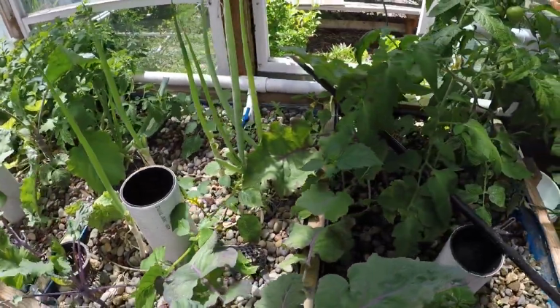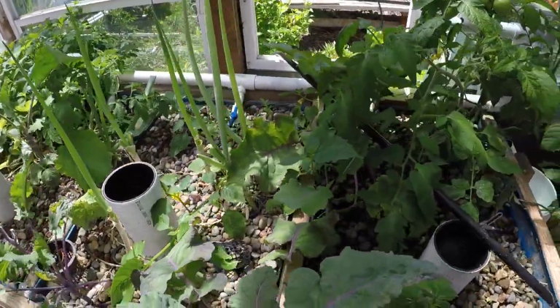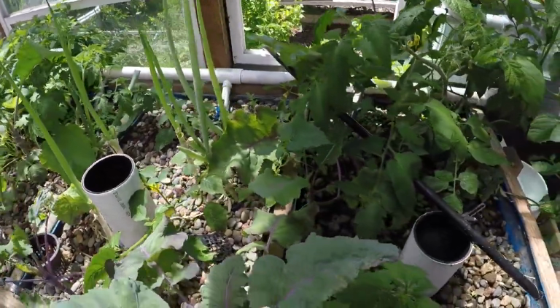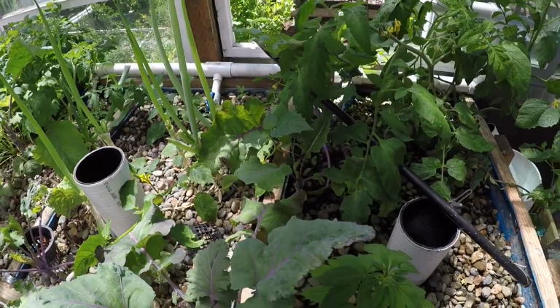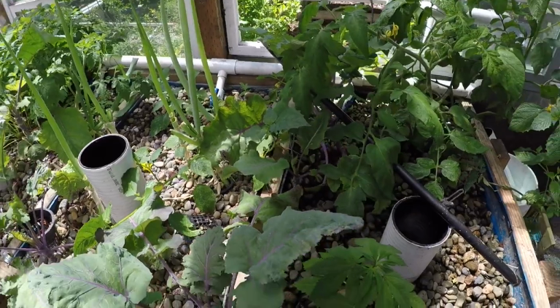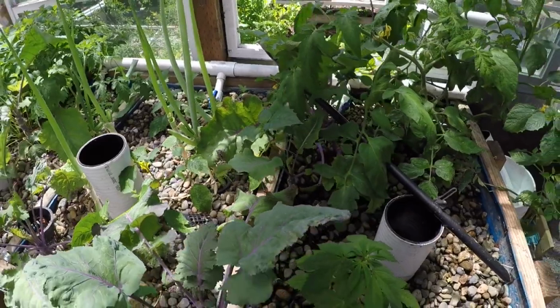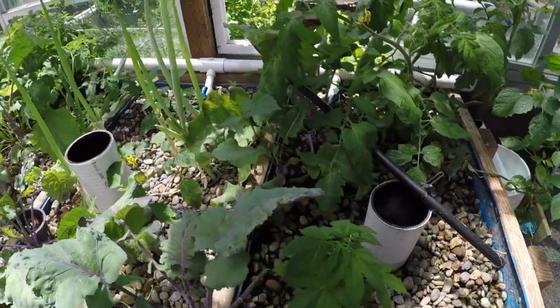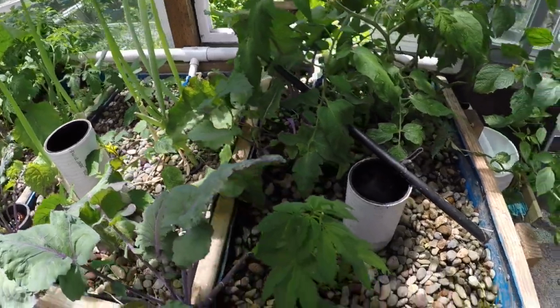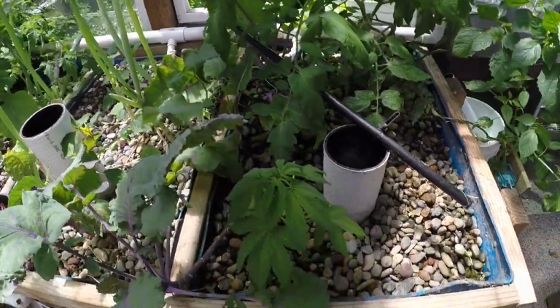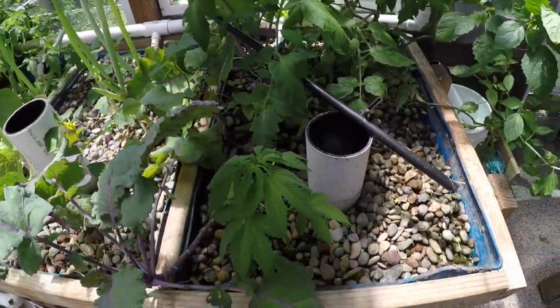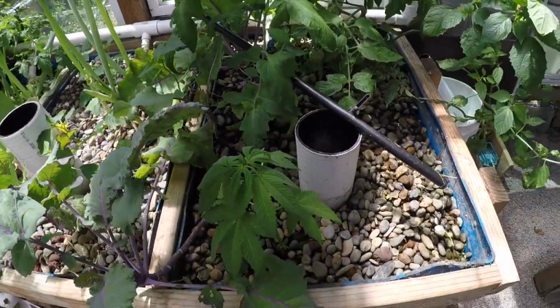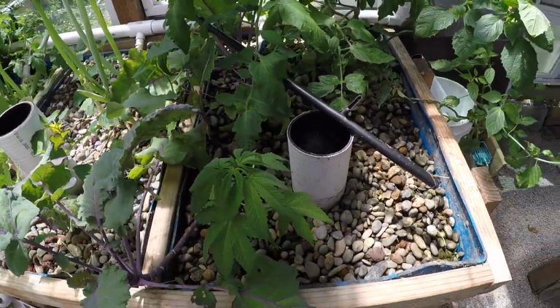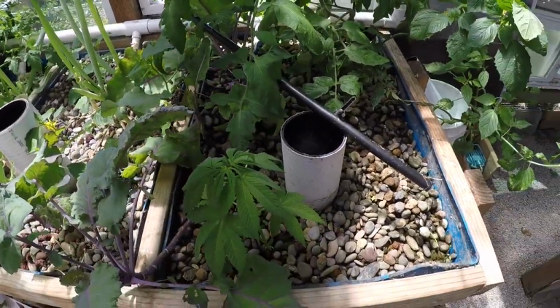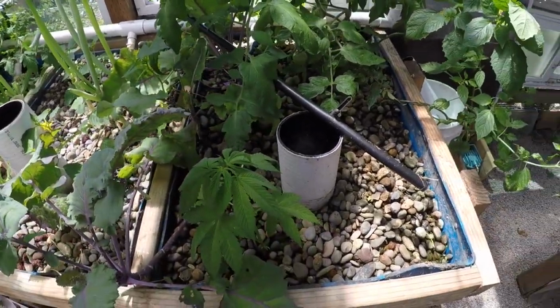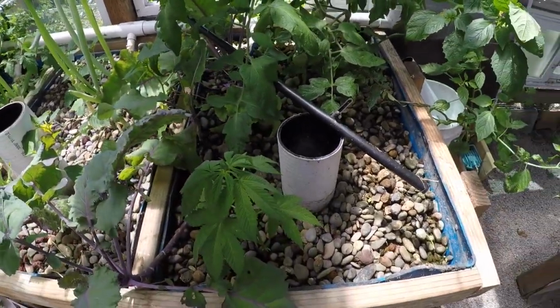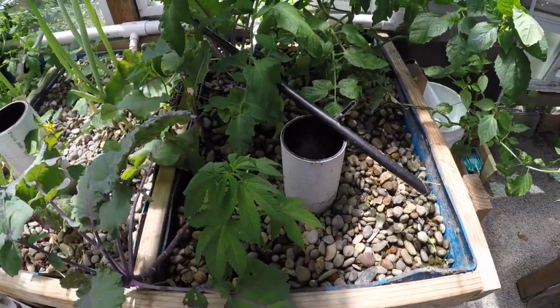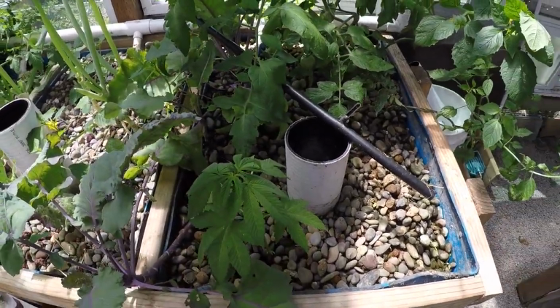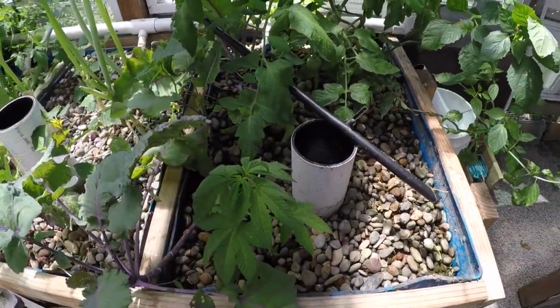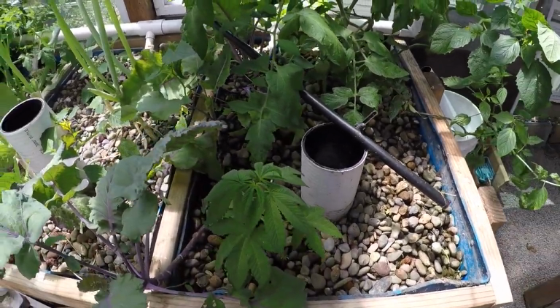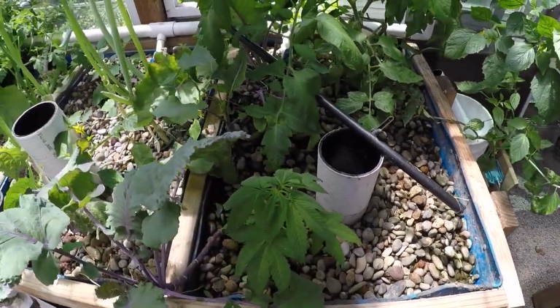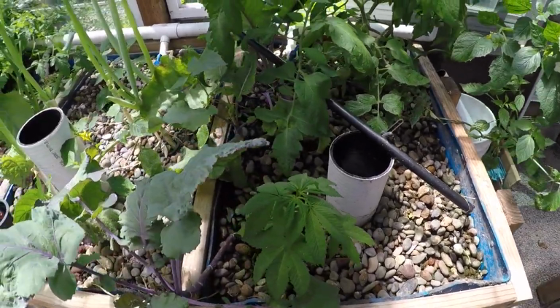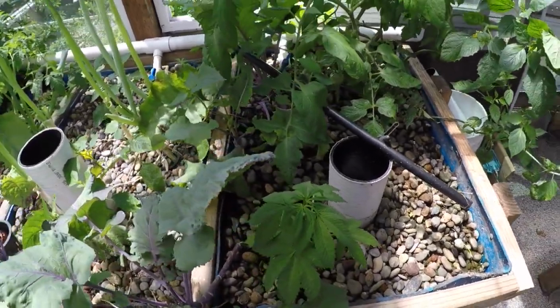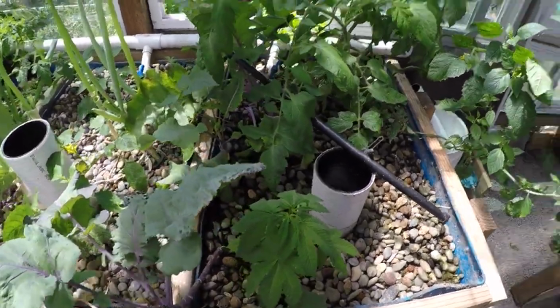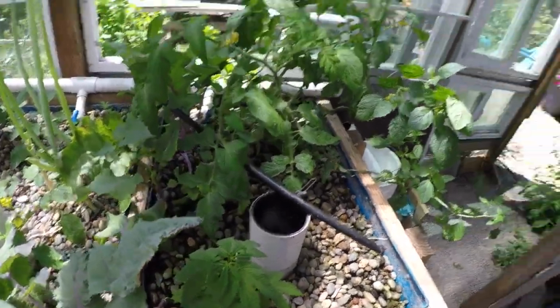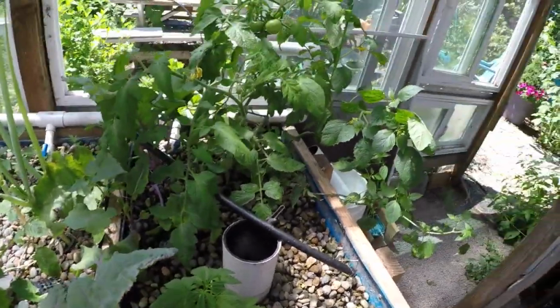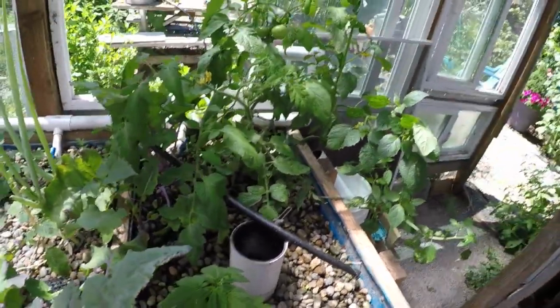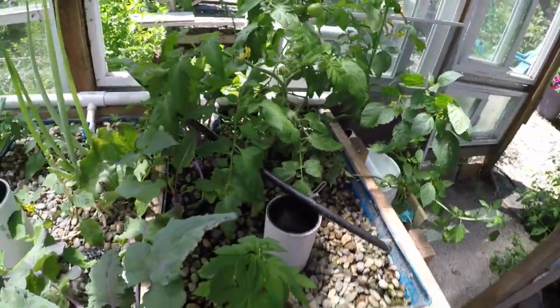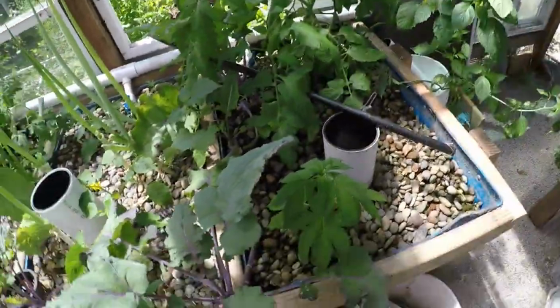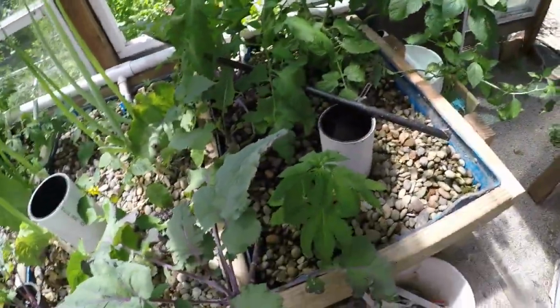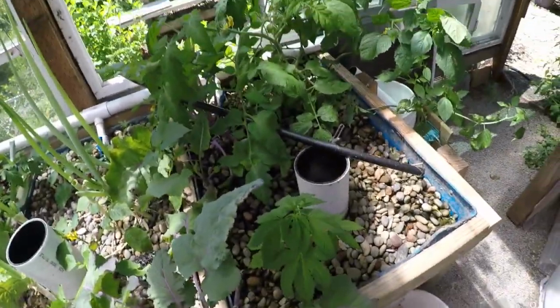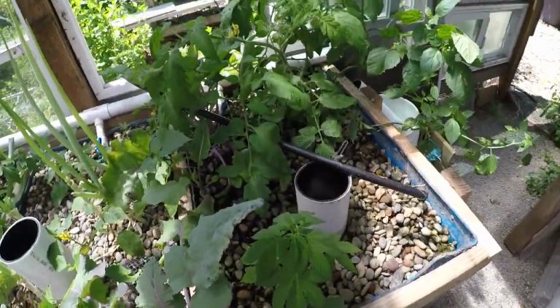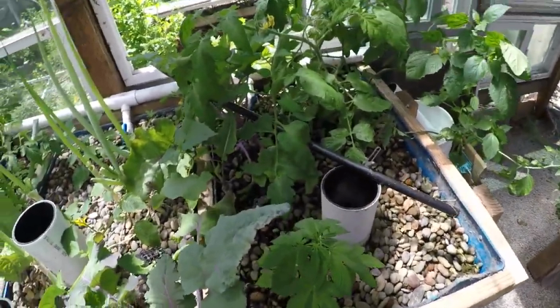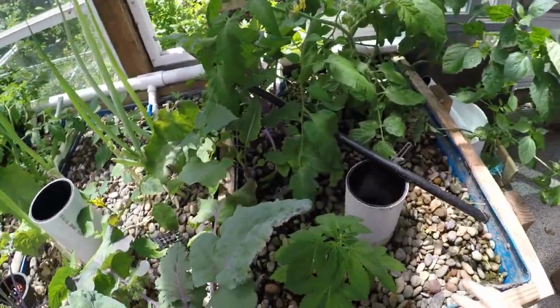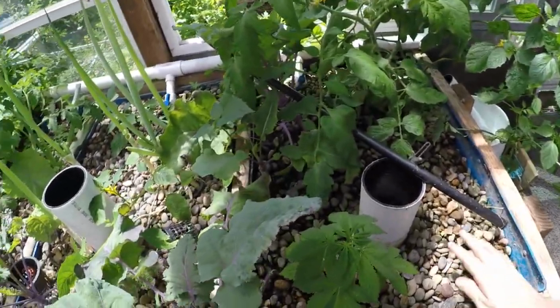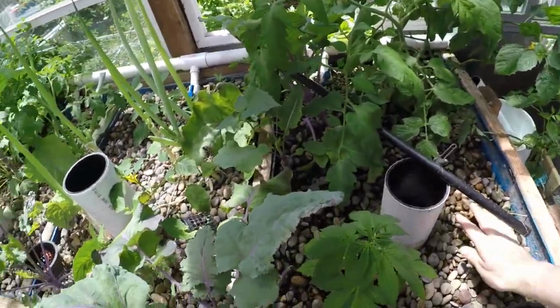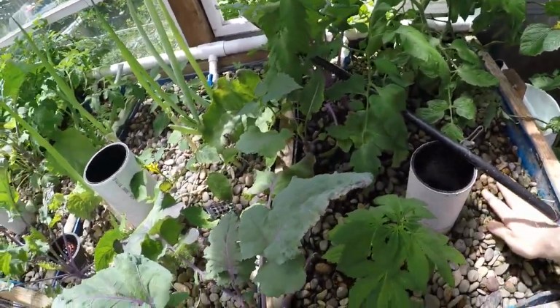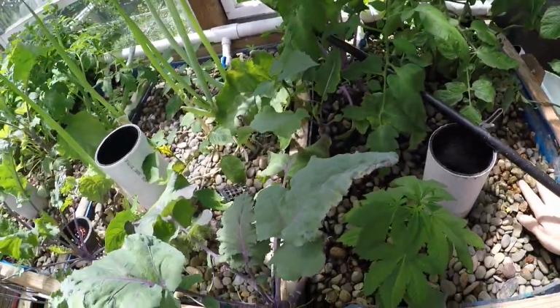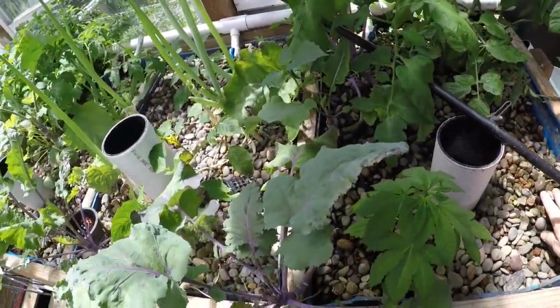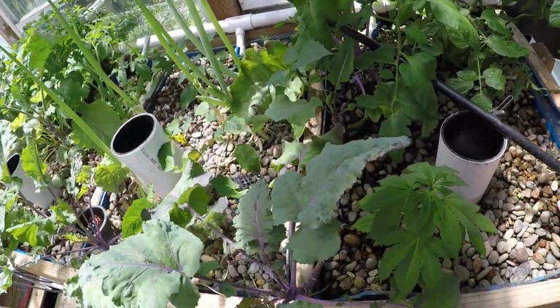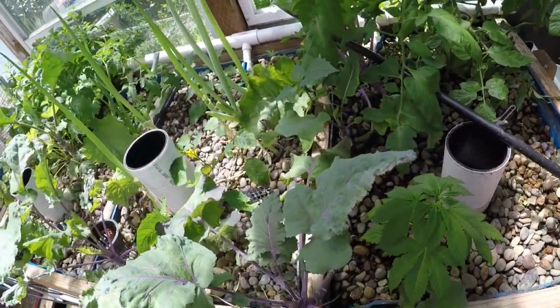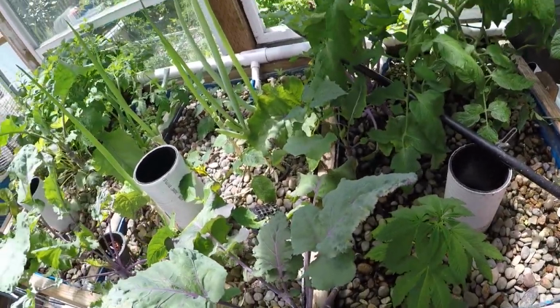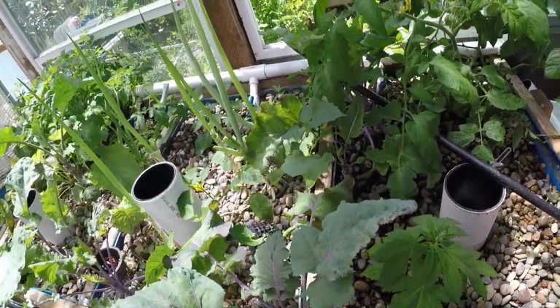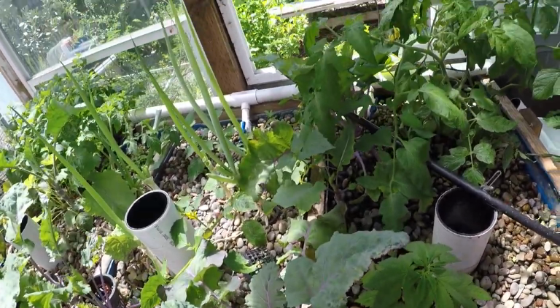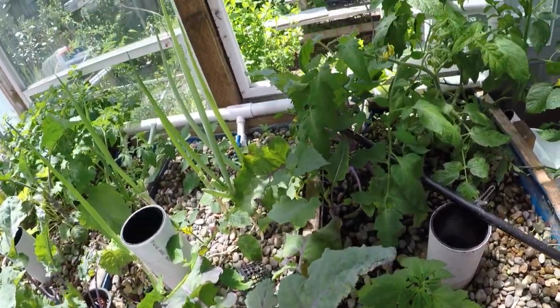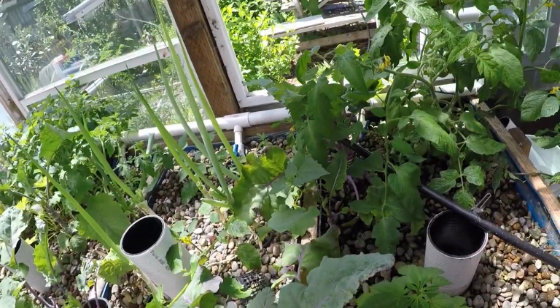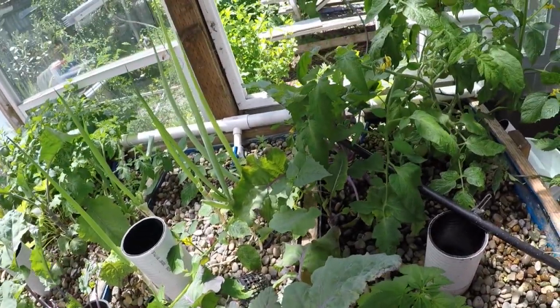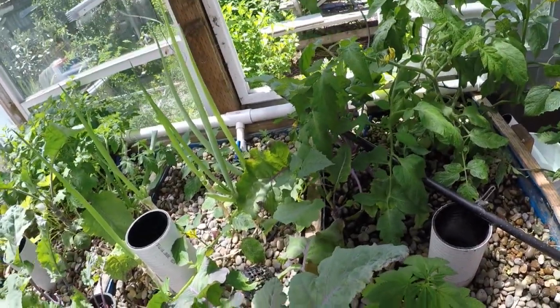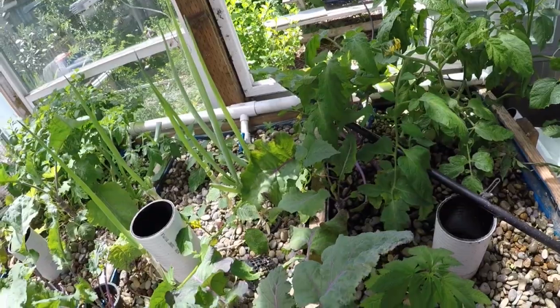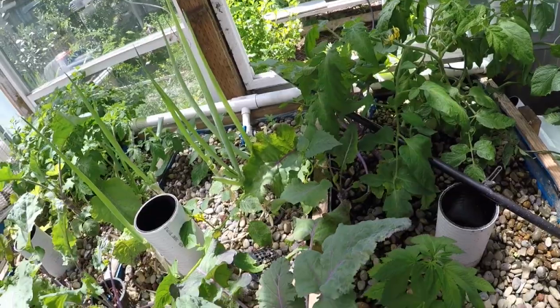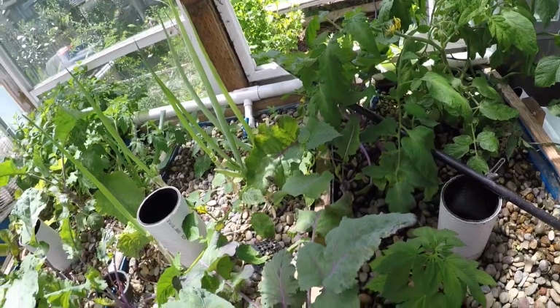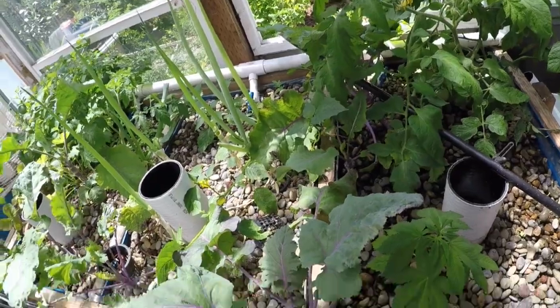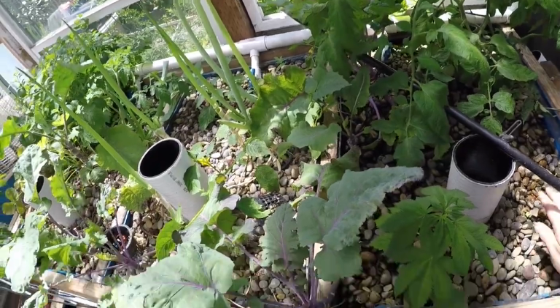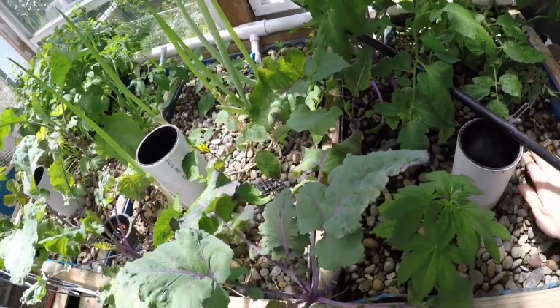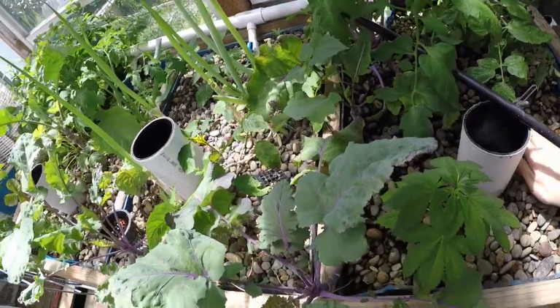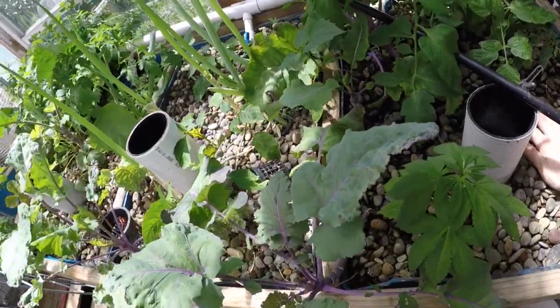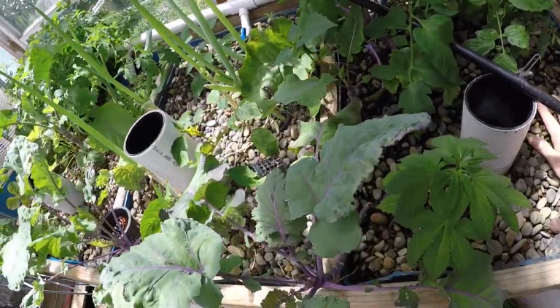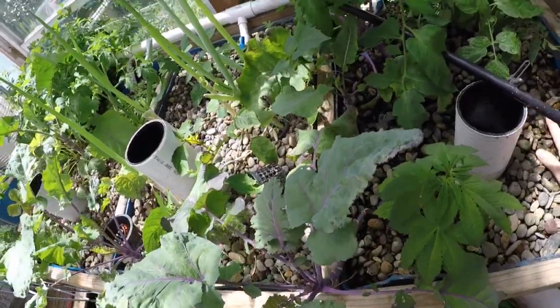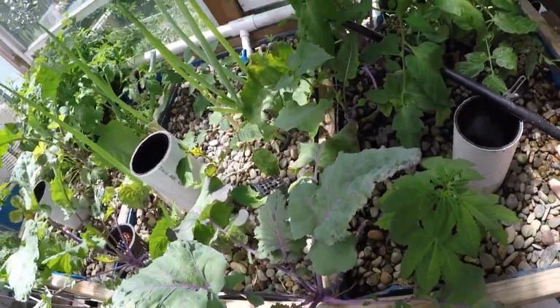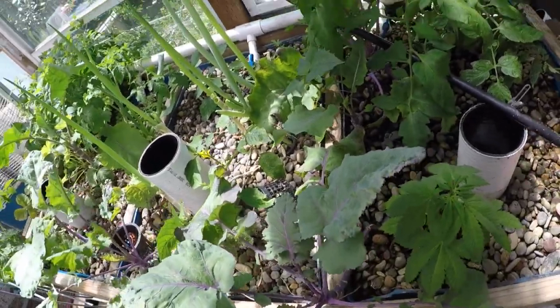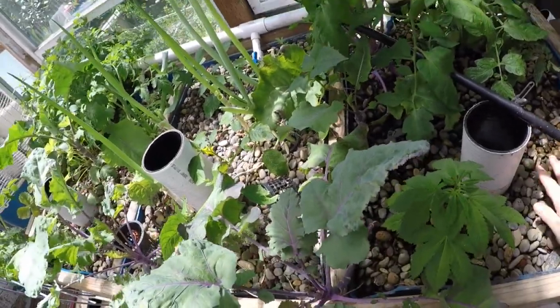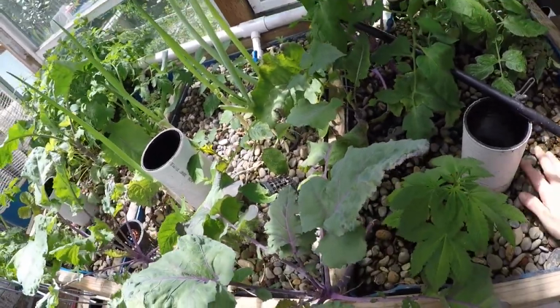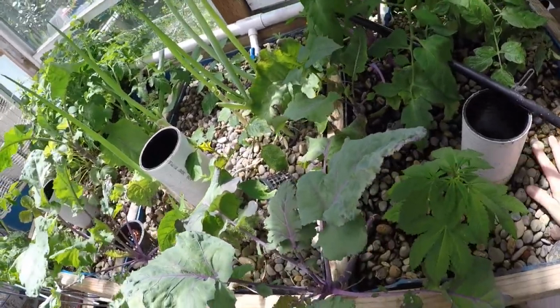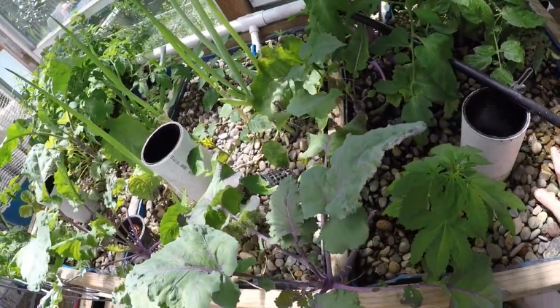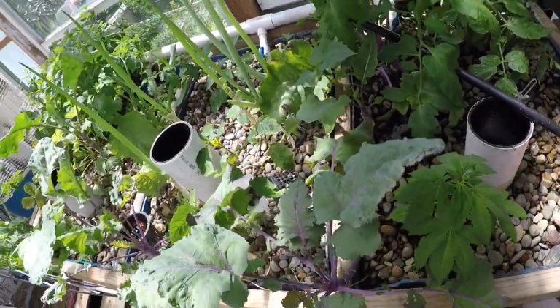Marigolds have not sprouted yet. I put some more seeds in, so I'll have to do some research on that and get them working for us. Got a bee in here — that's not a bad thing.